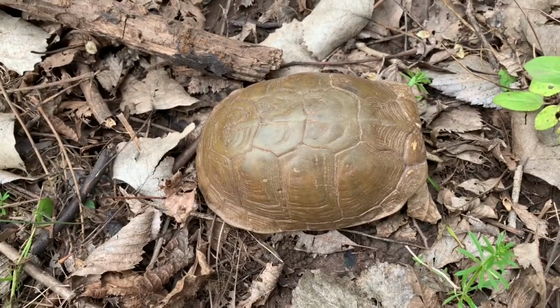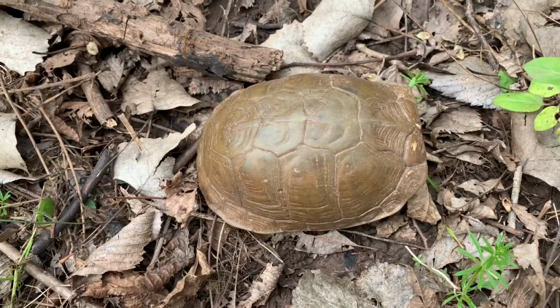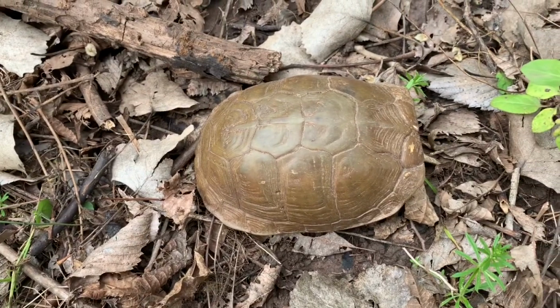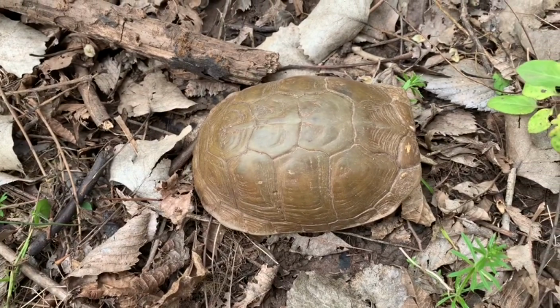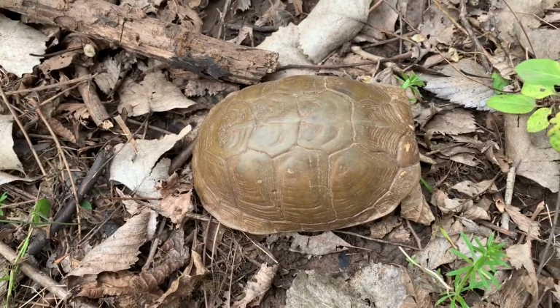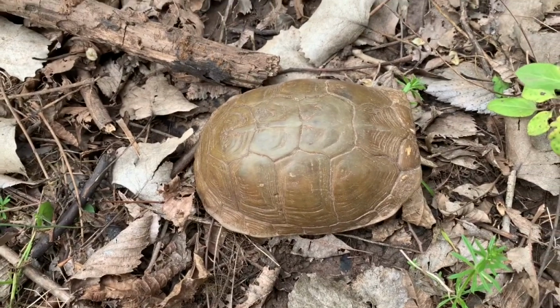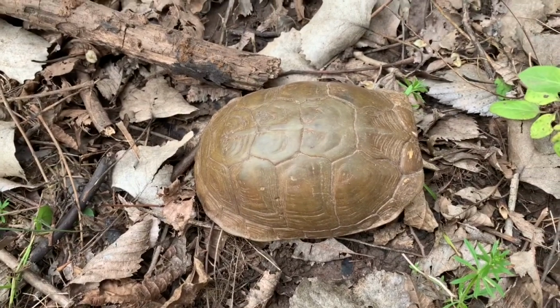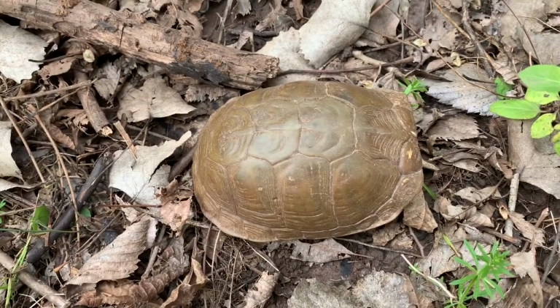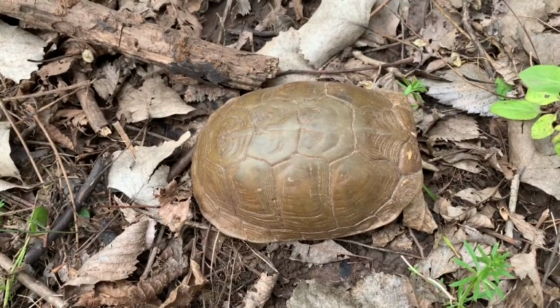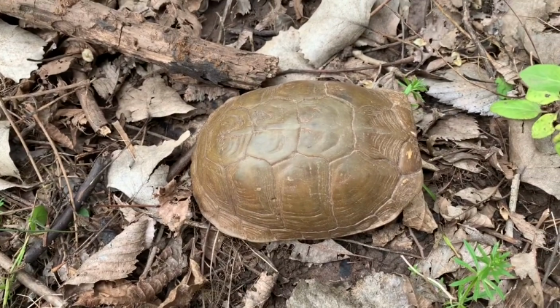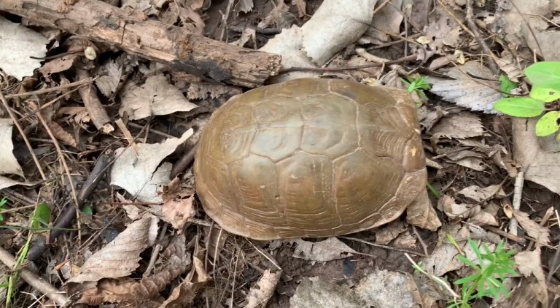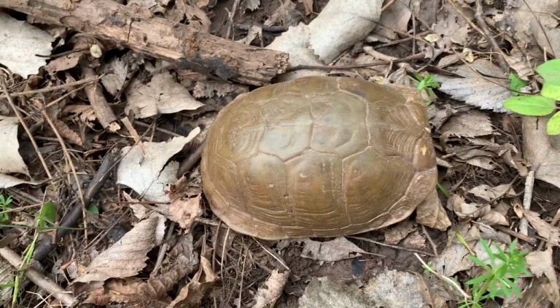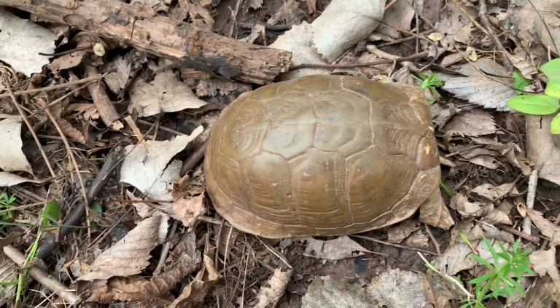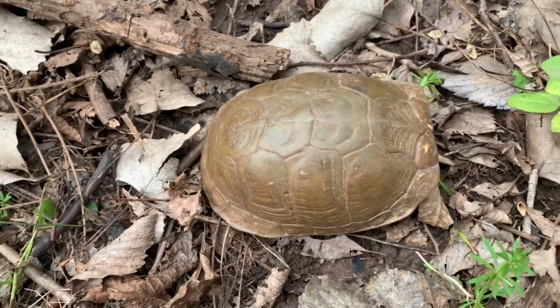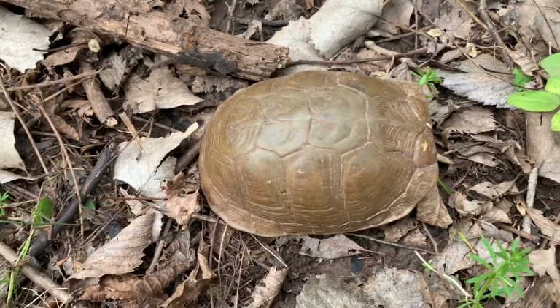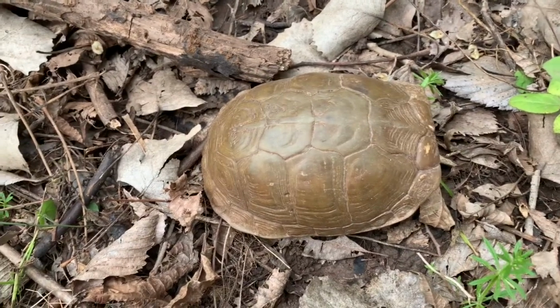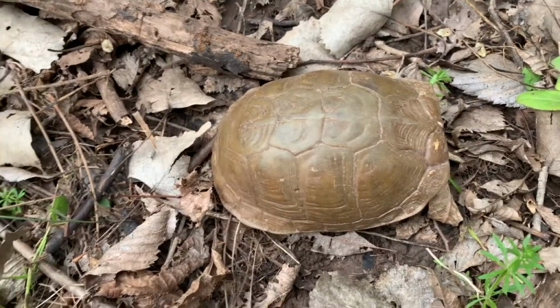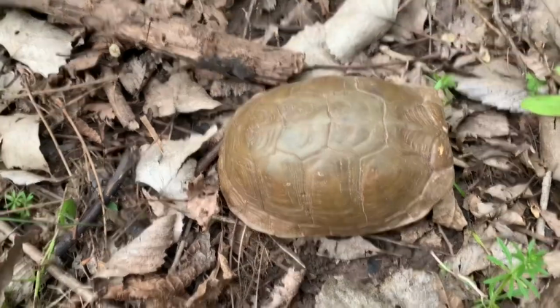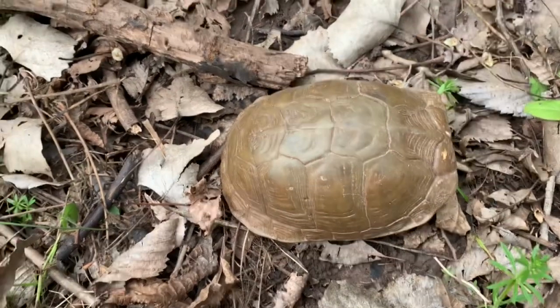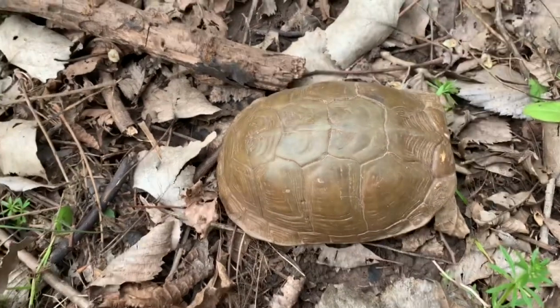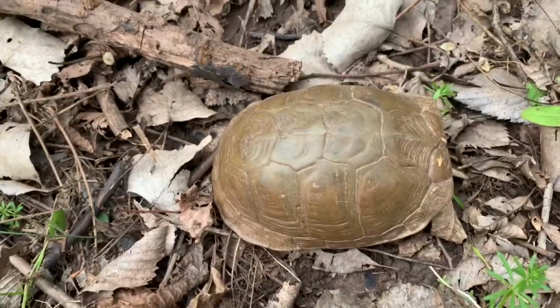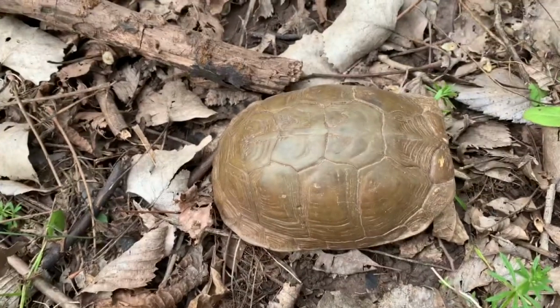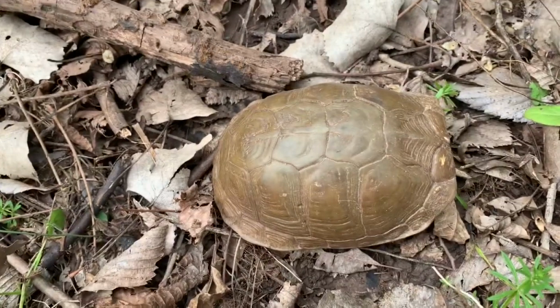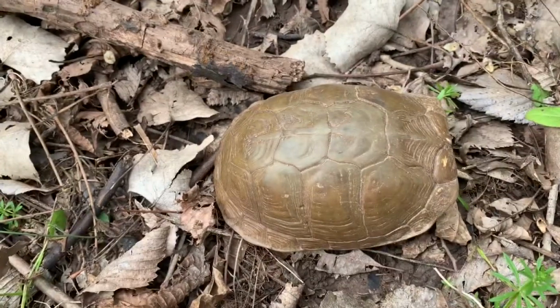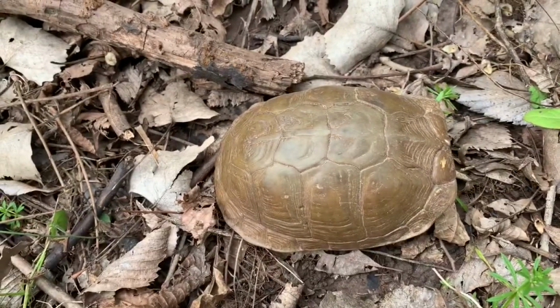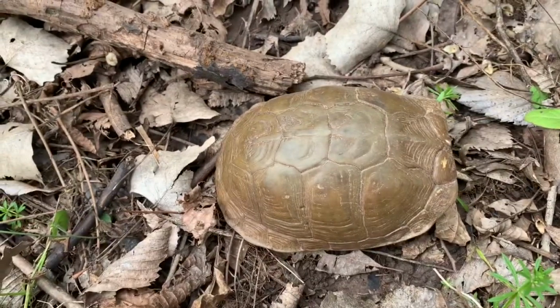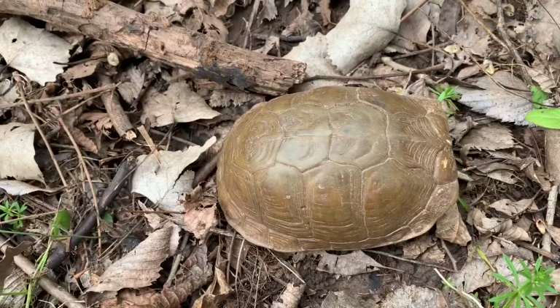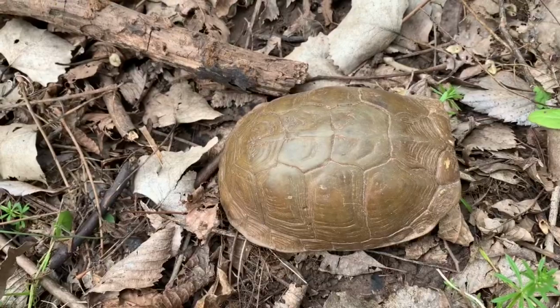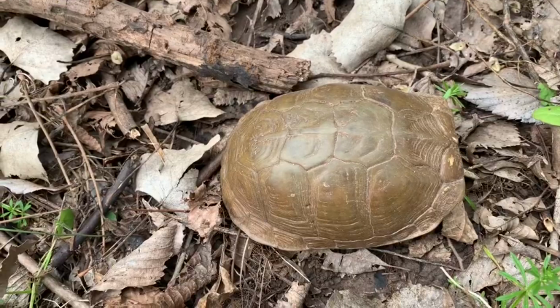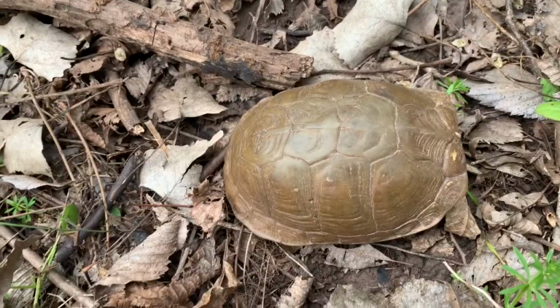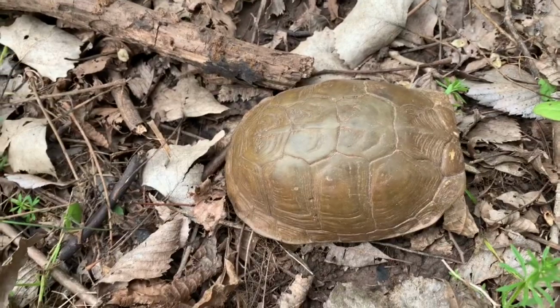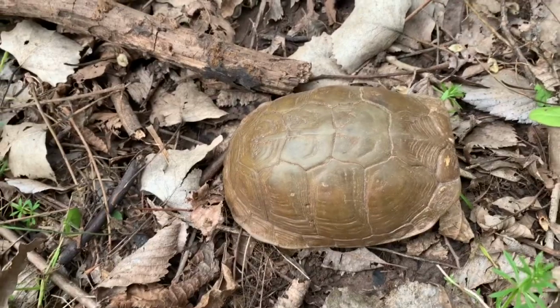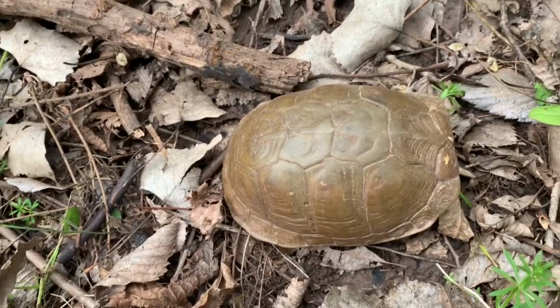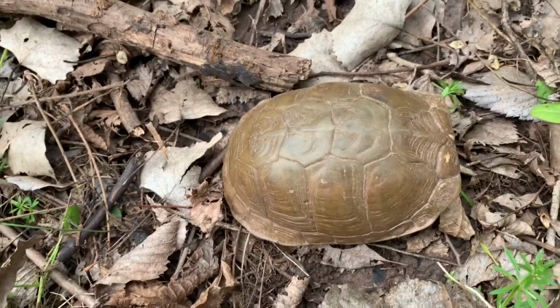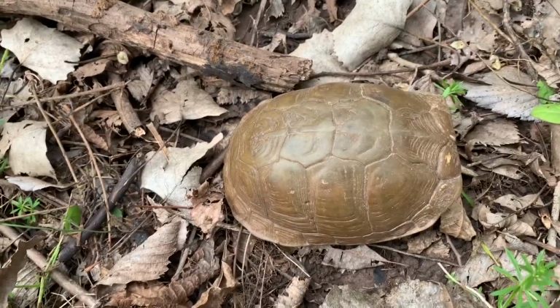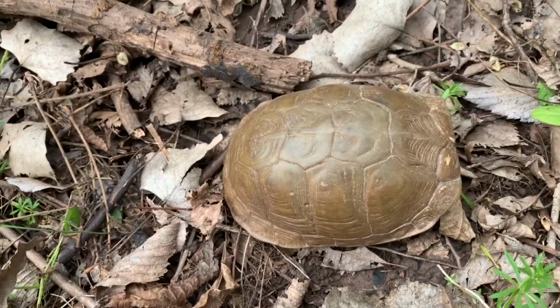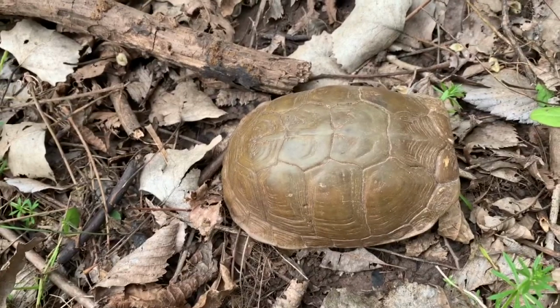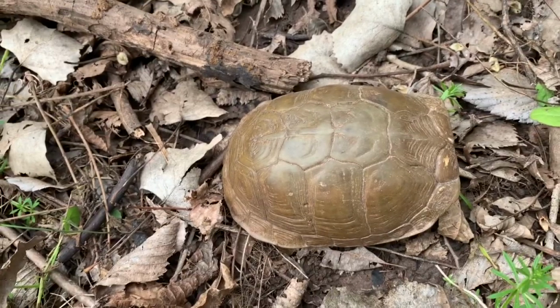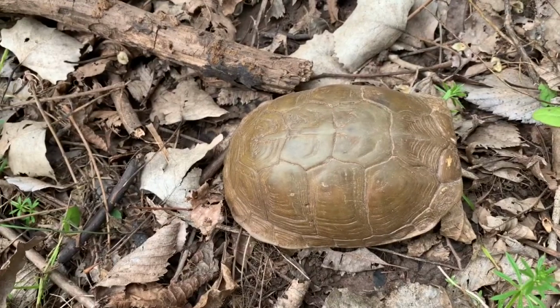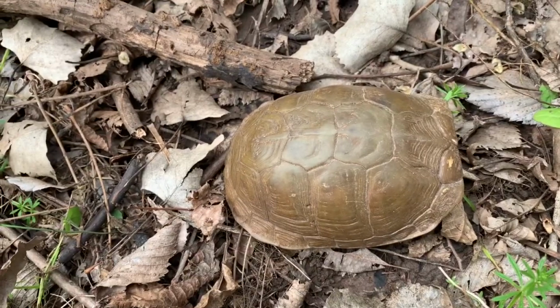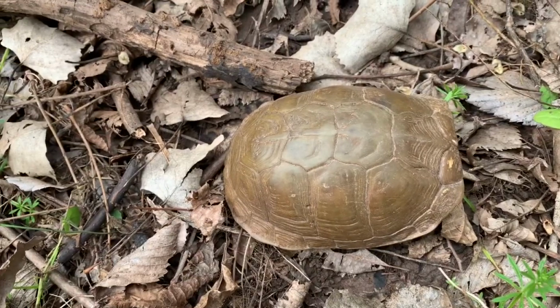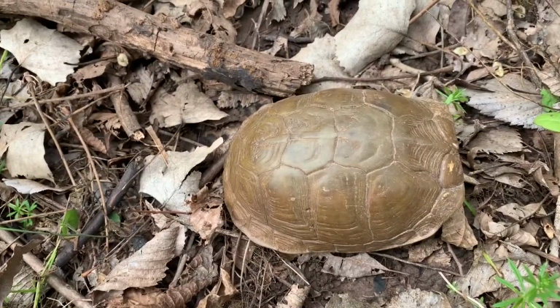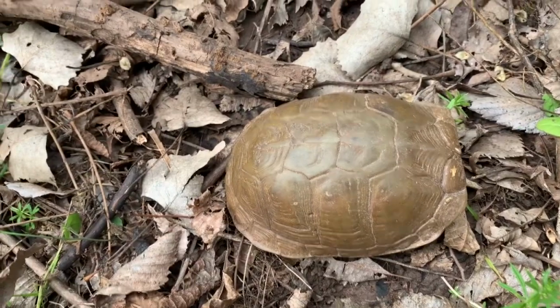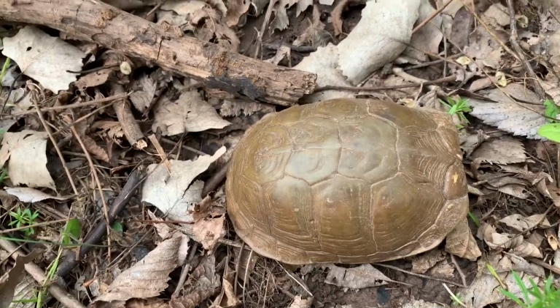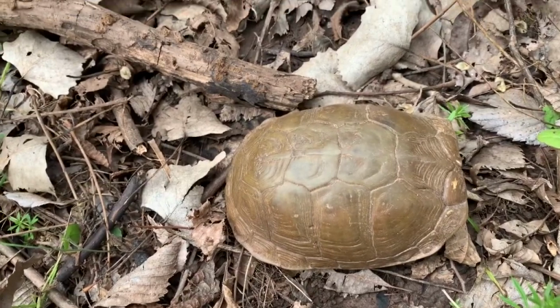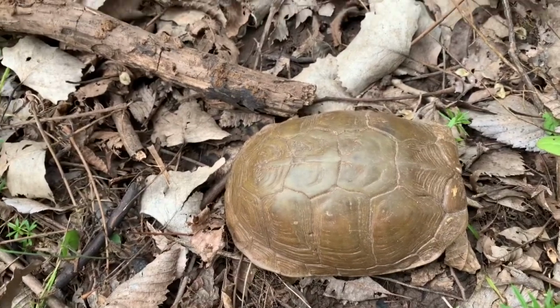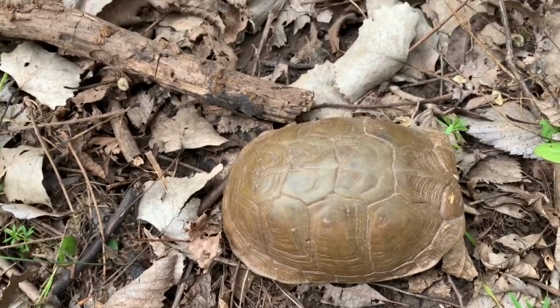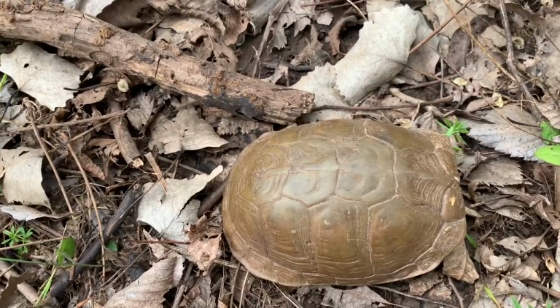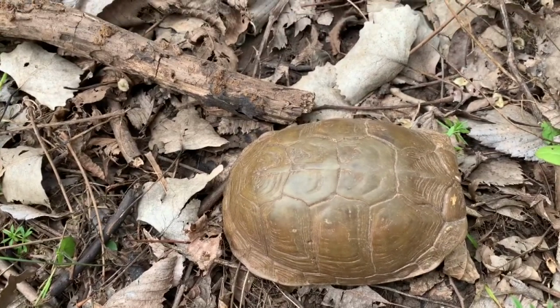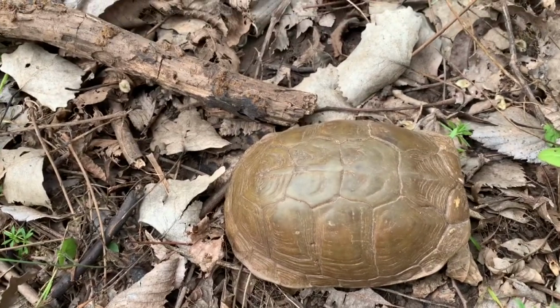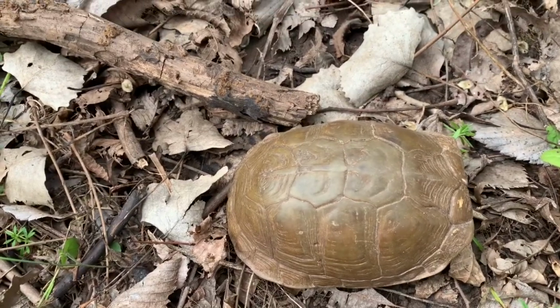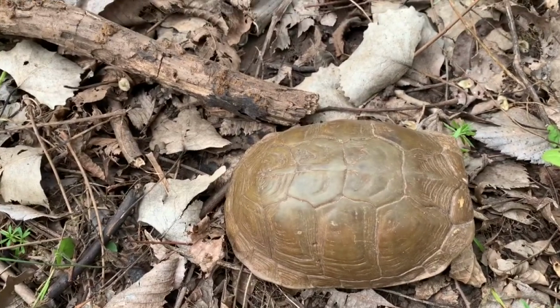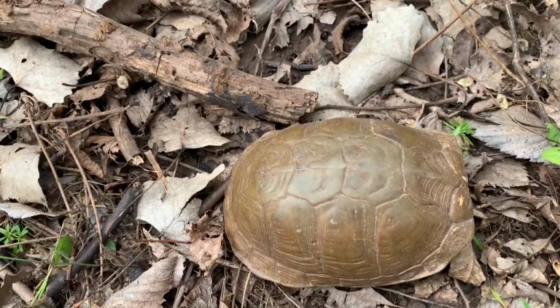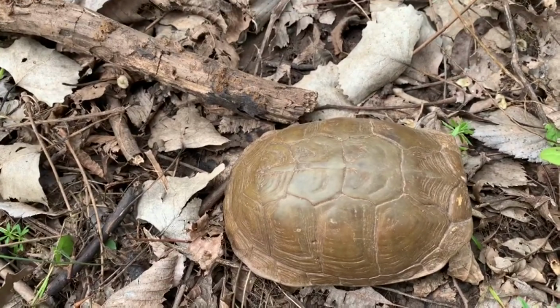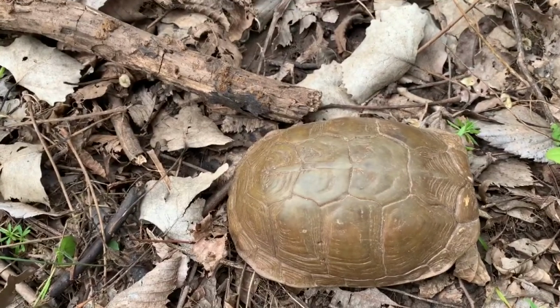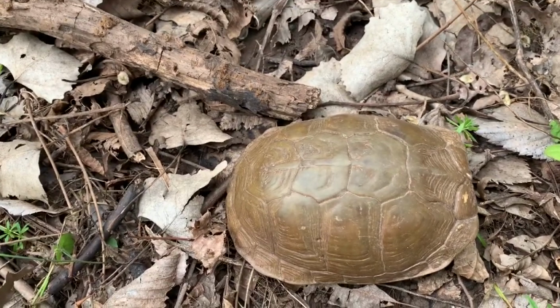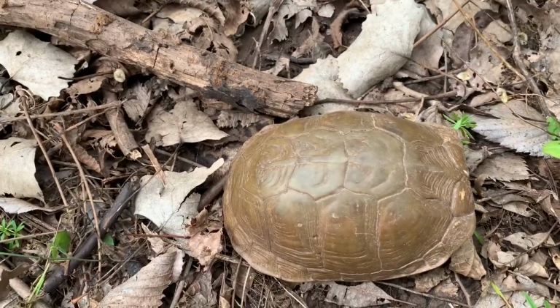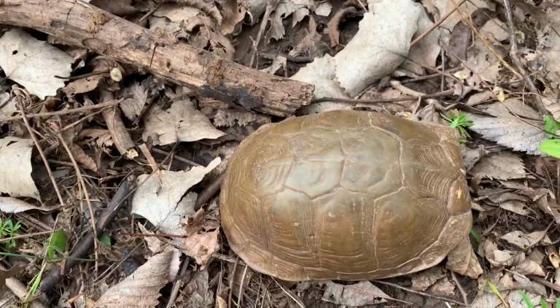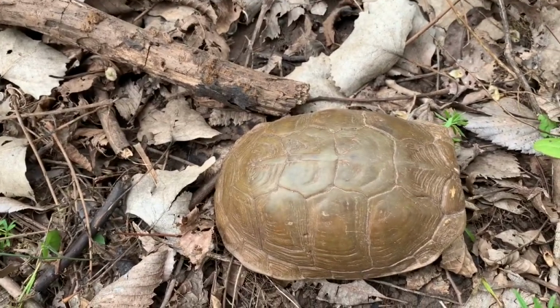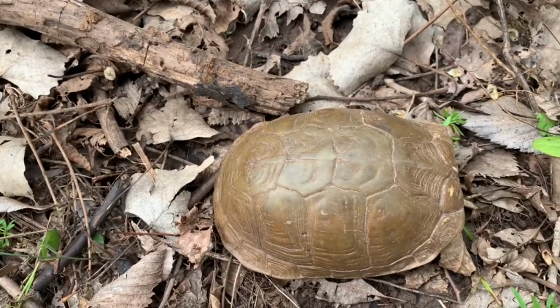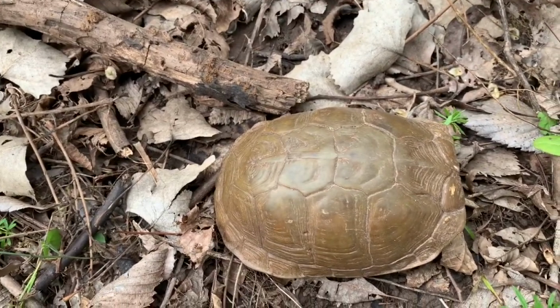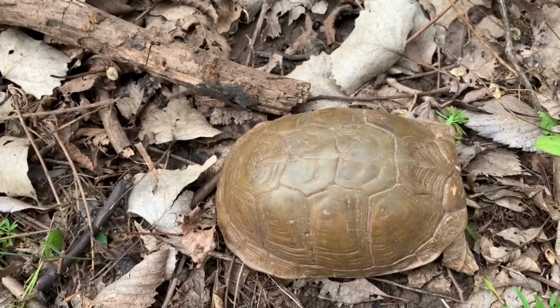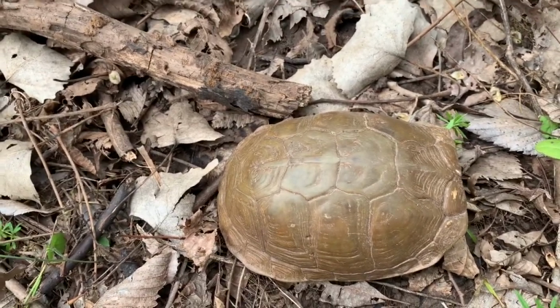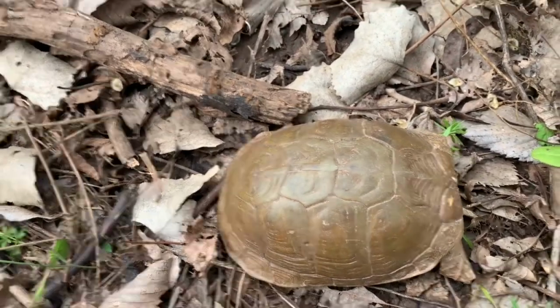We have two that are native here. We have the ornate and we have the three-toed, or common box turtle. Three-toed and common are the same thing.